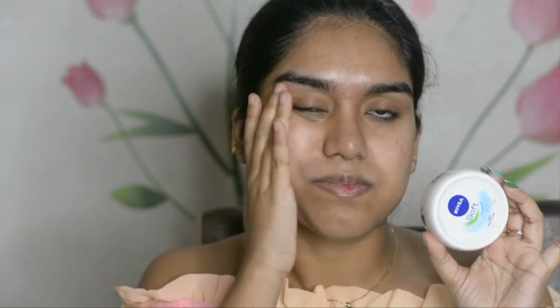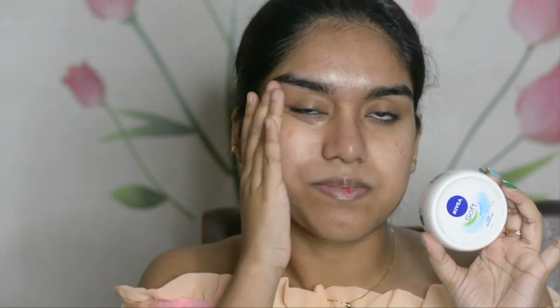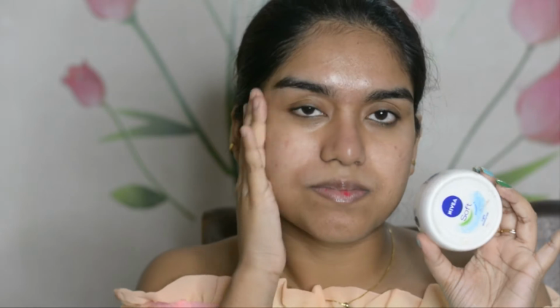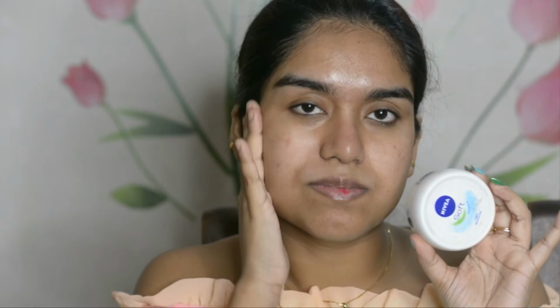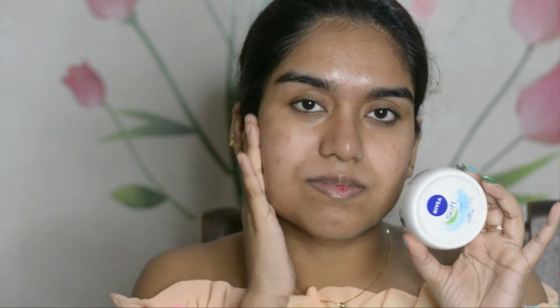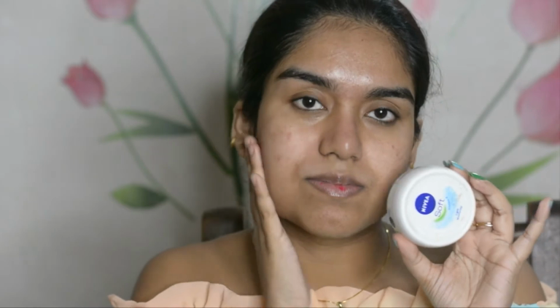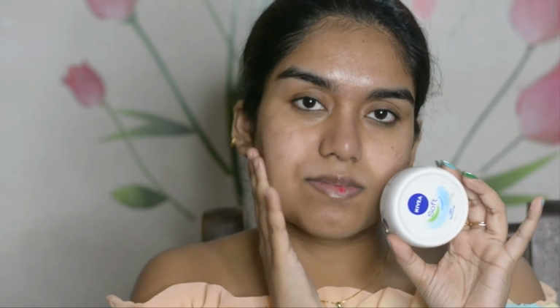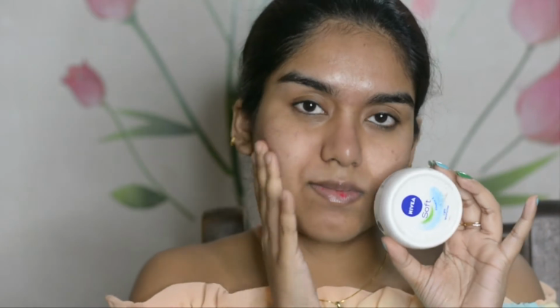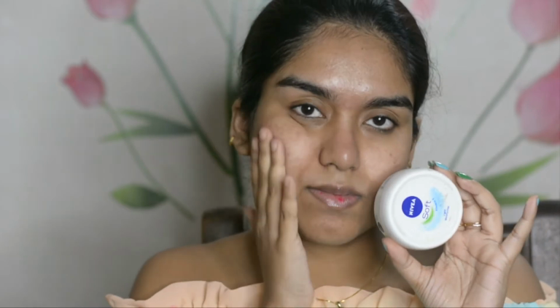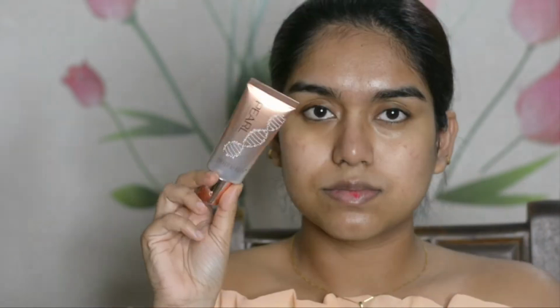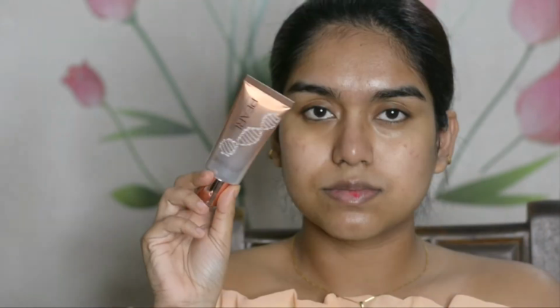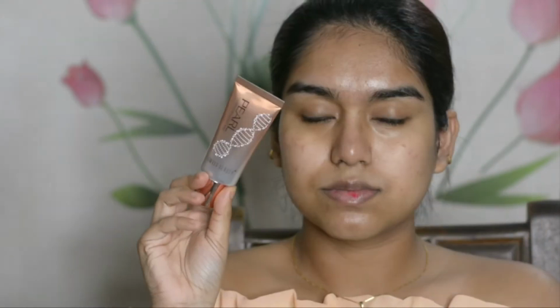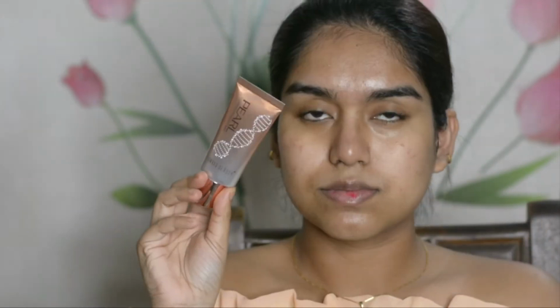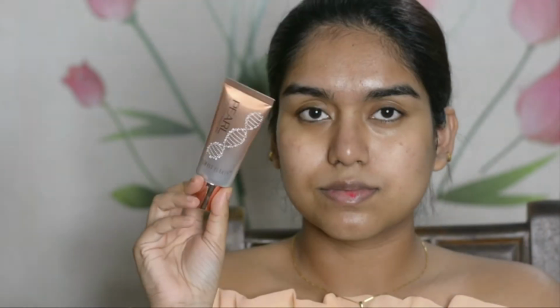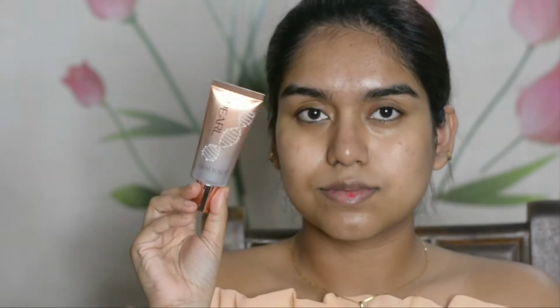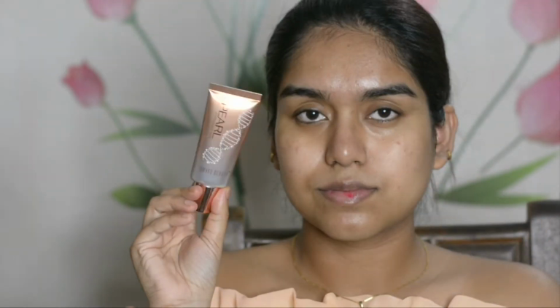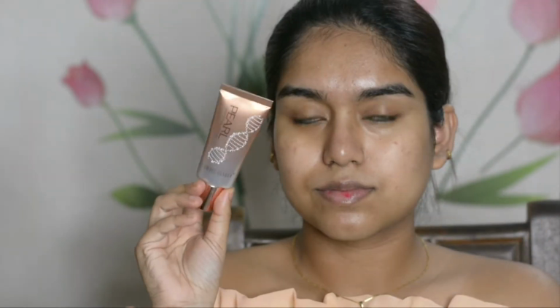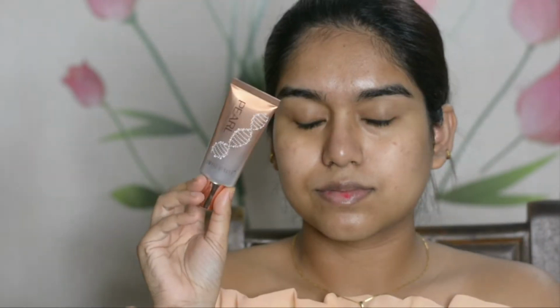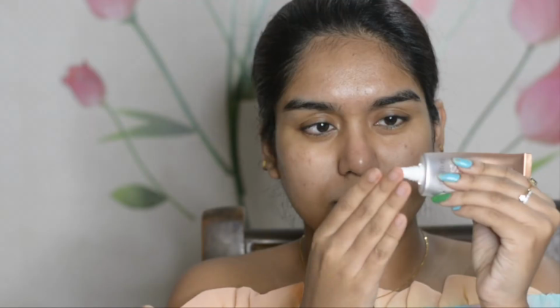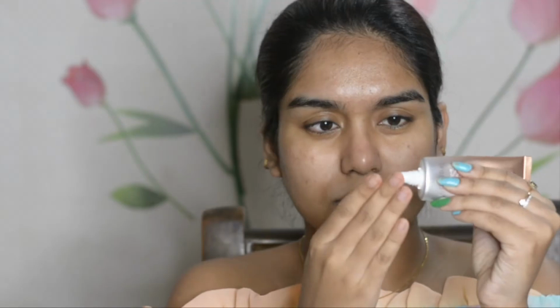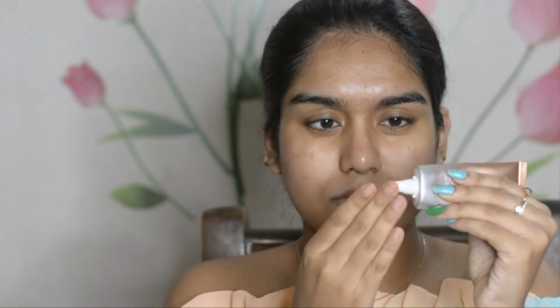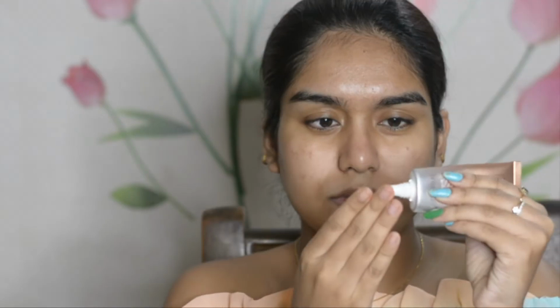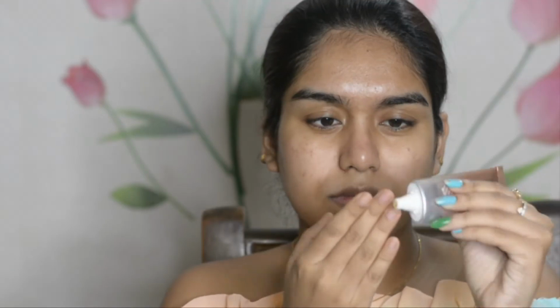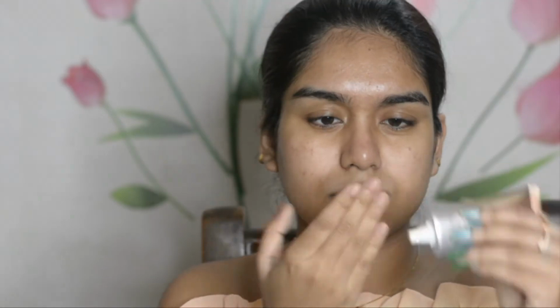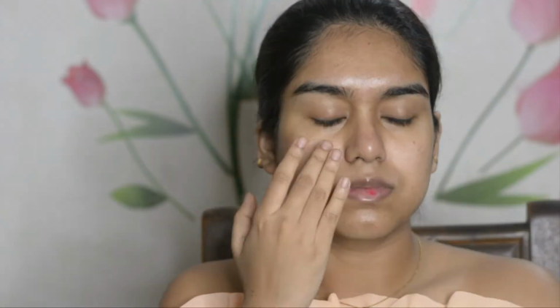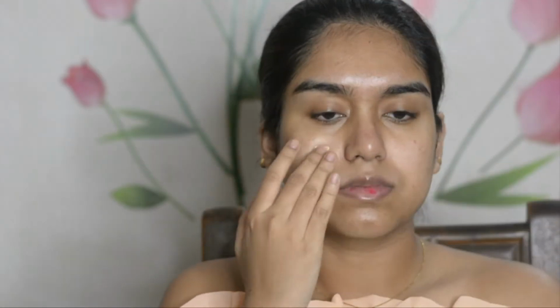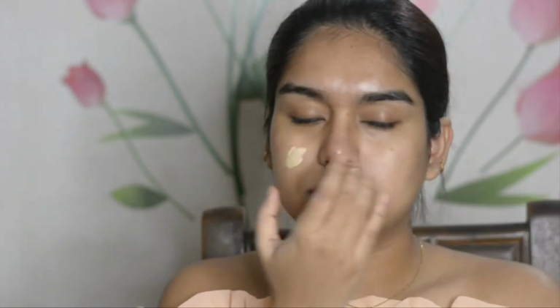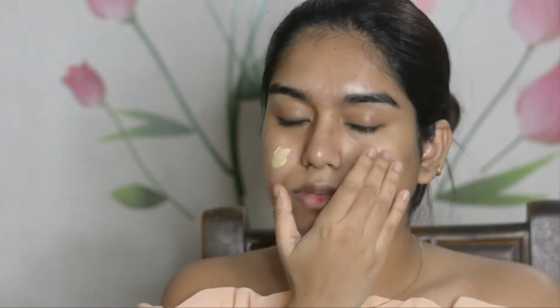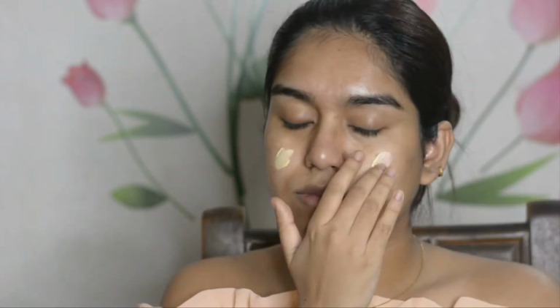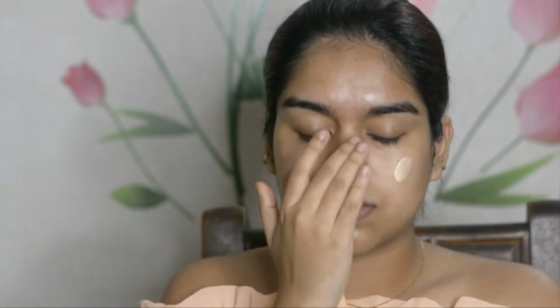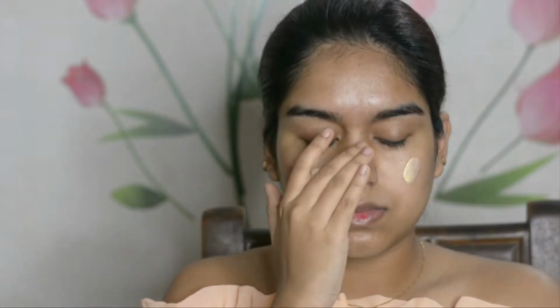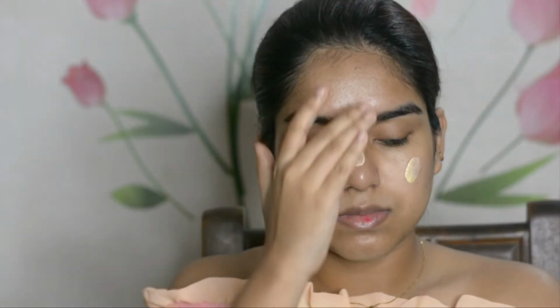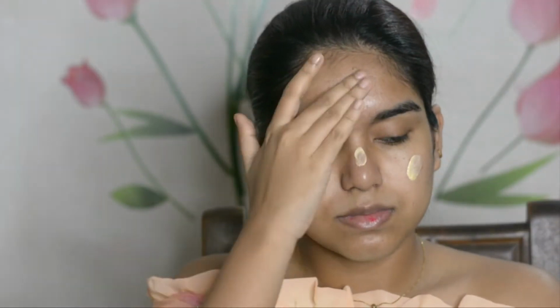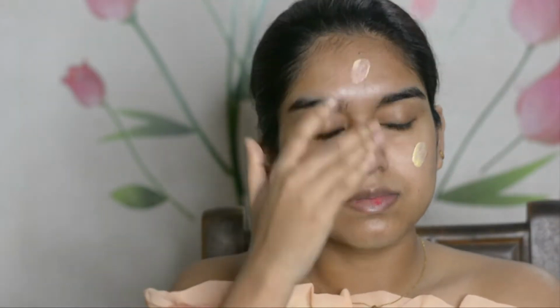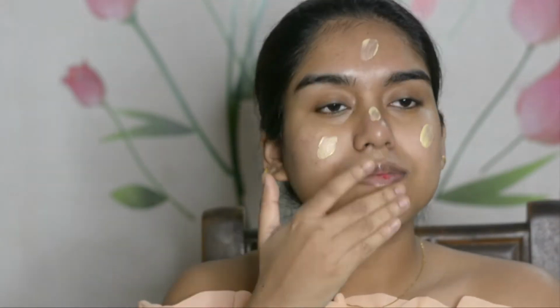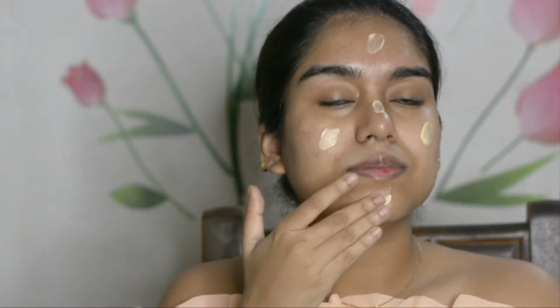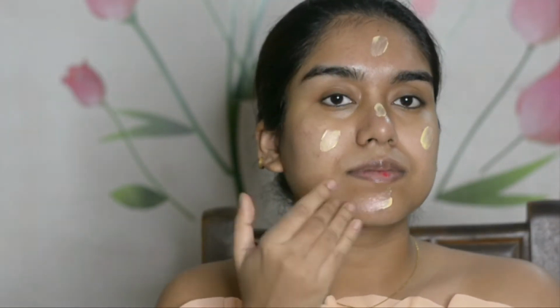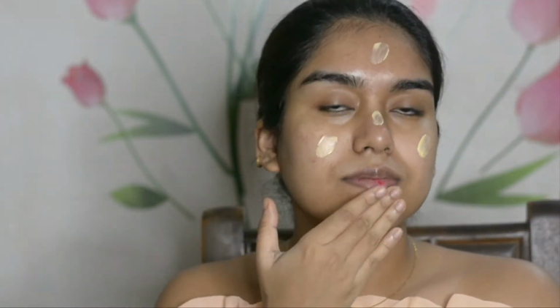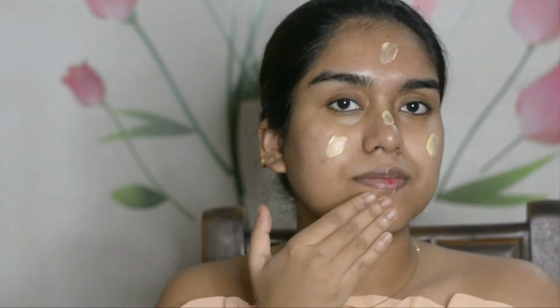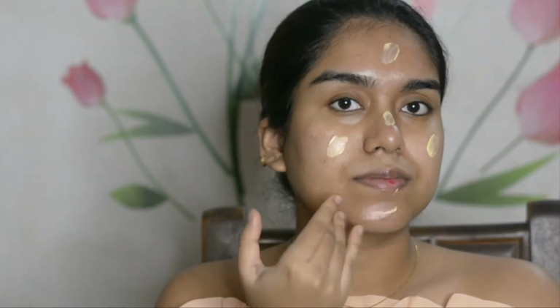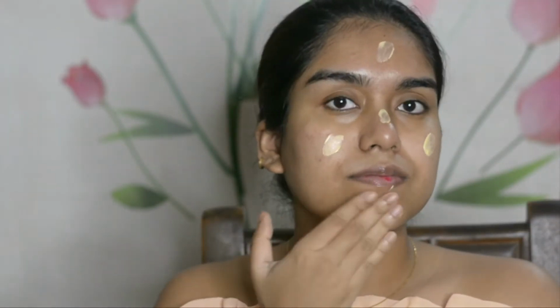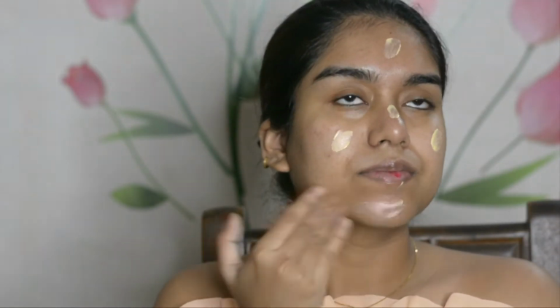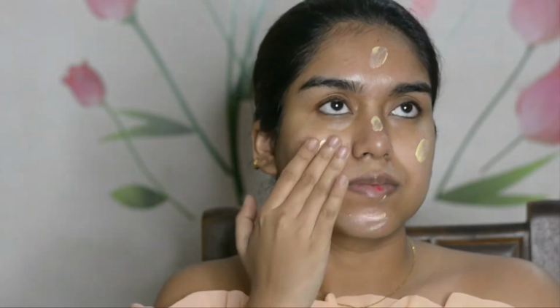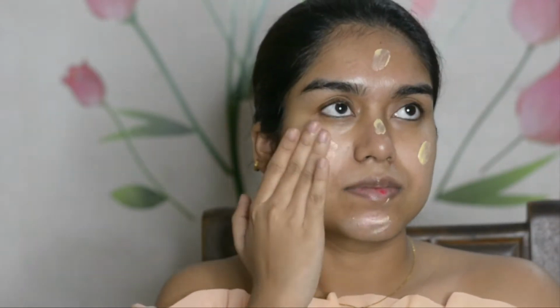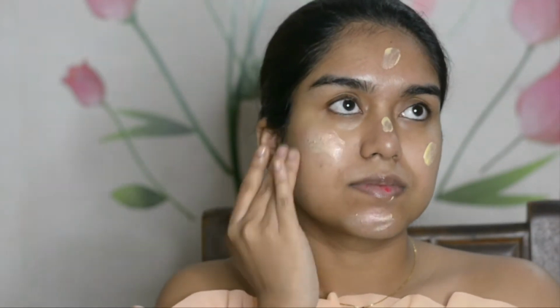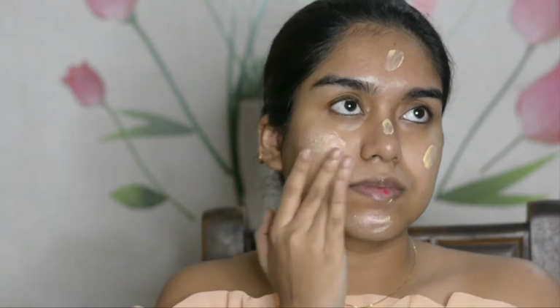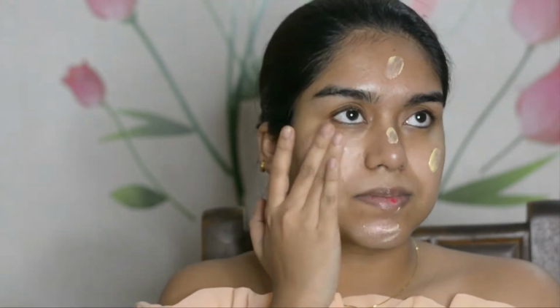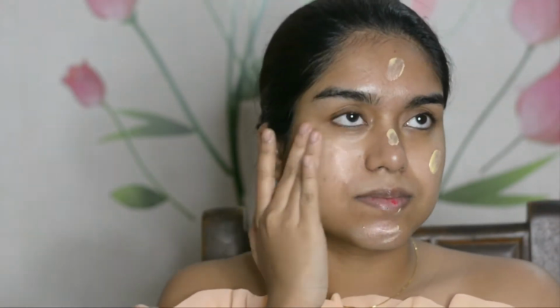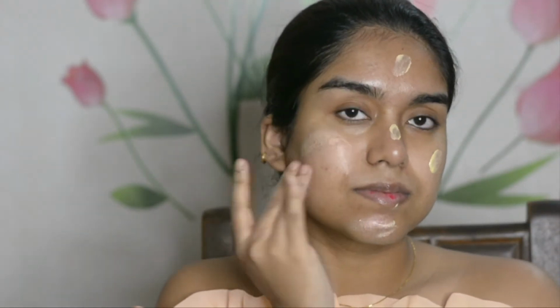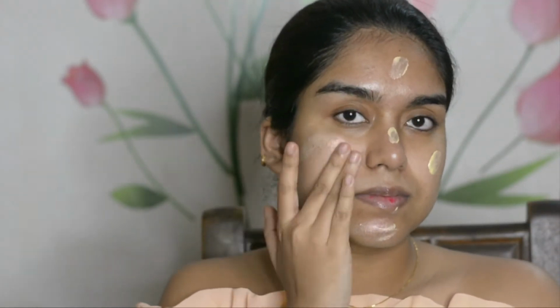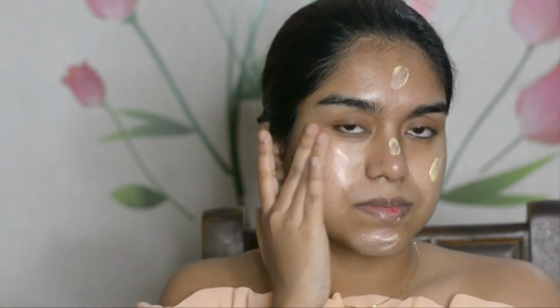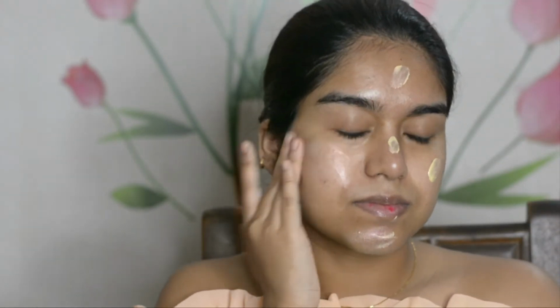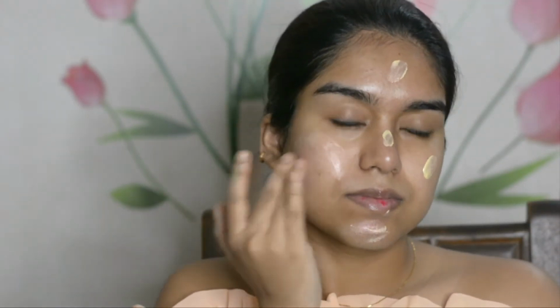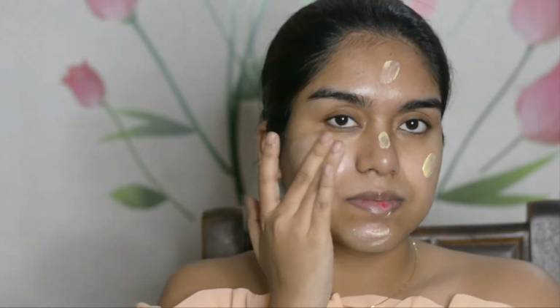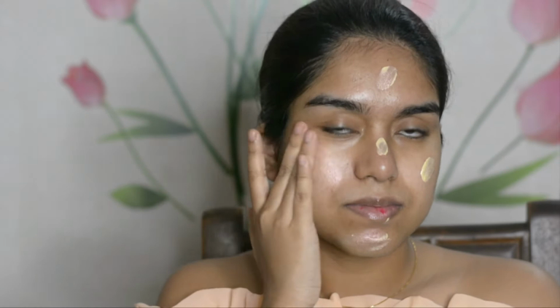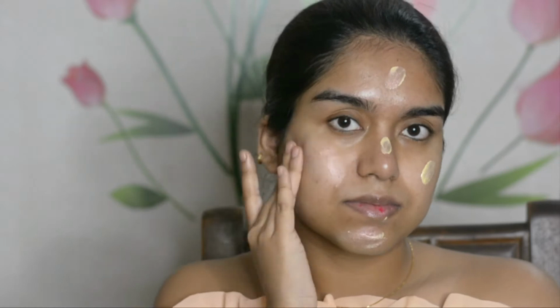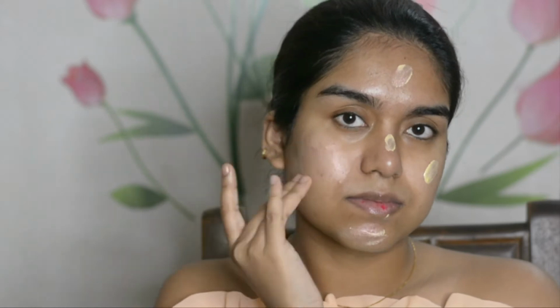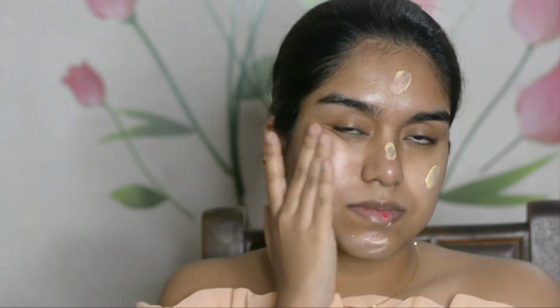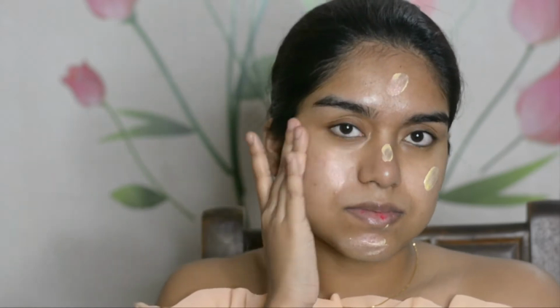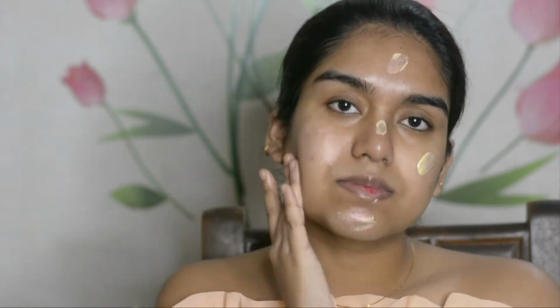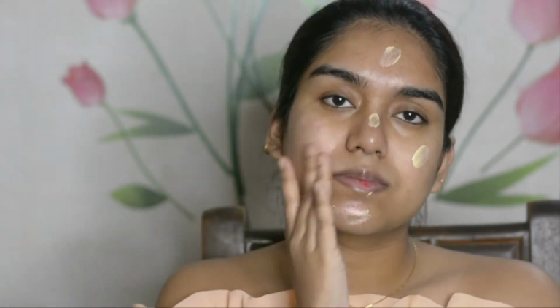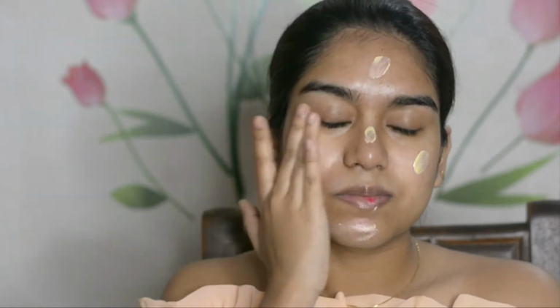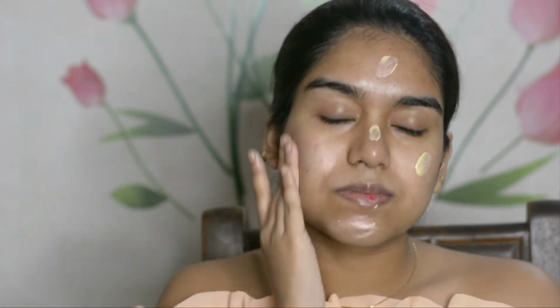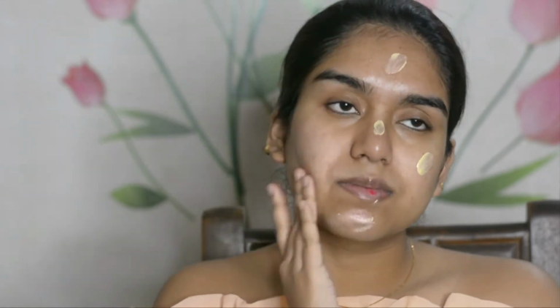Now let's move on to an illuminator. We are going all glam and all that glitters! This is the Space Beauty illuminator in the shade Golden Pink. I am in love with this shade and the product.